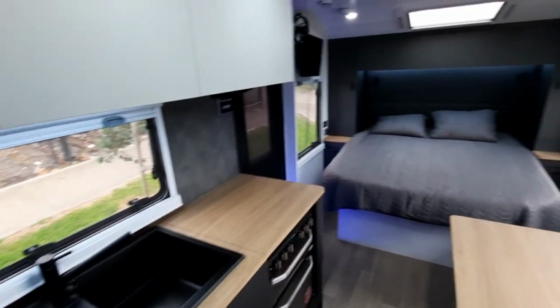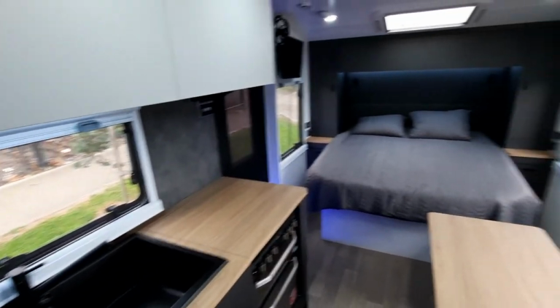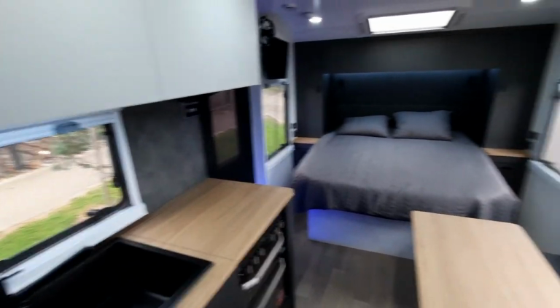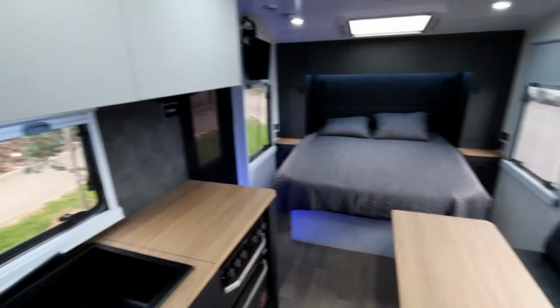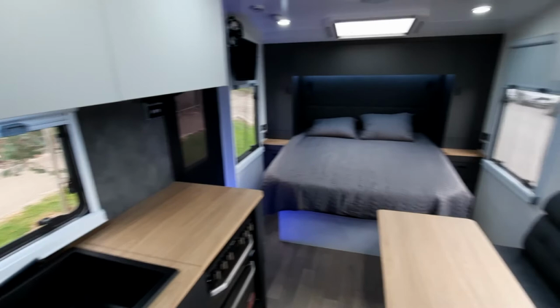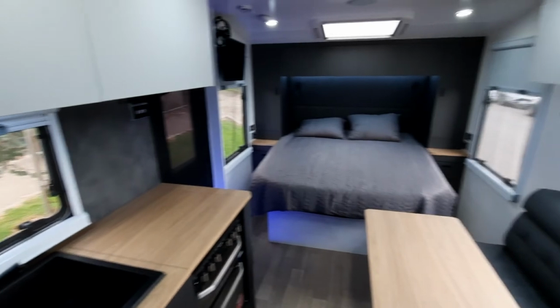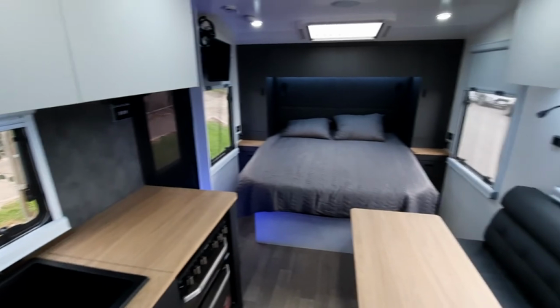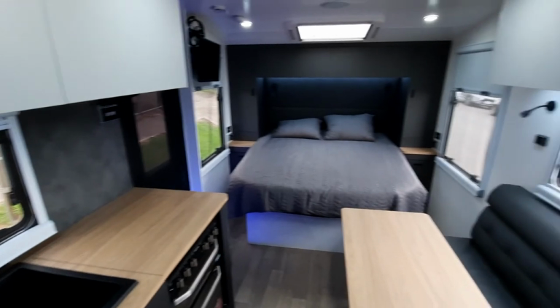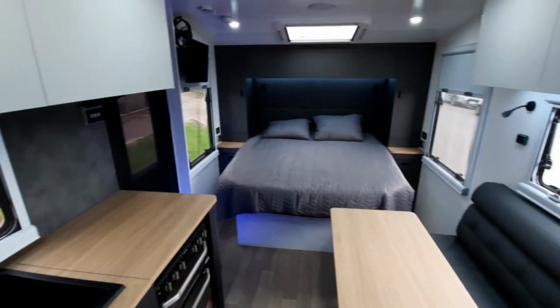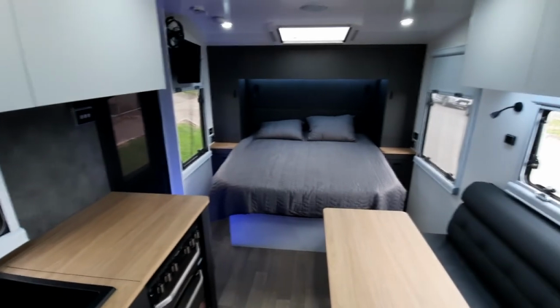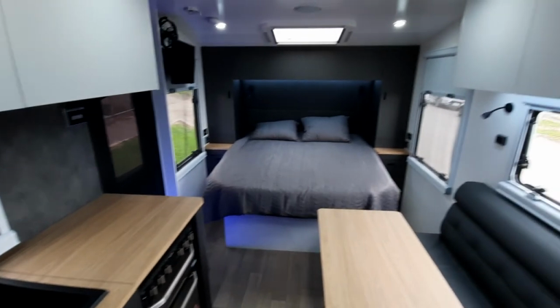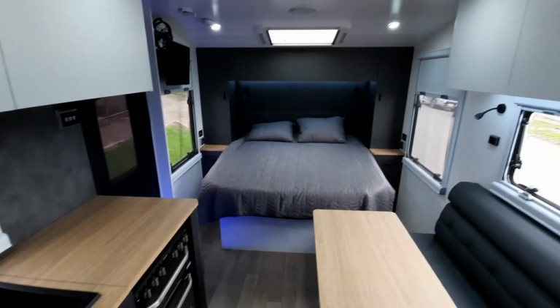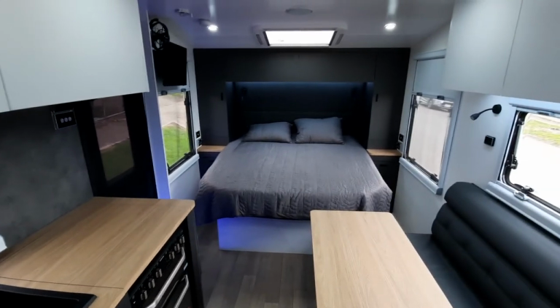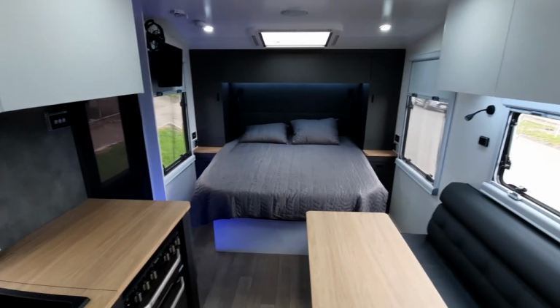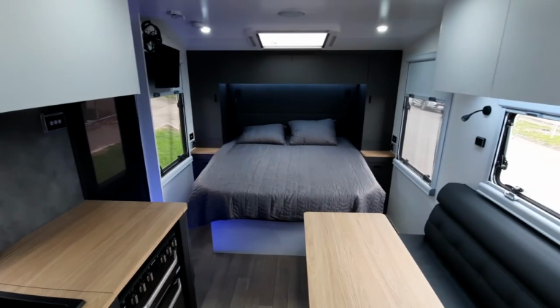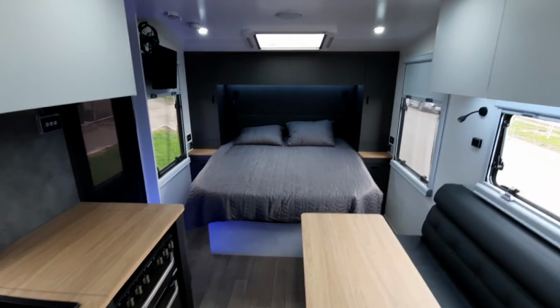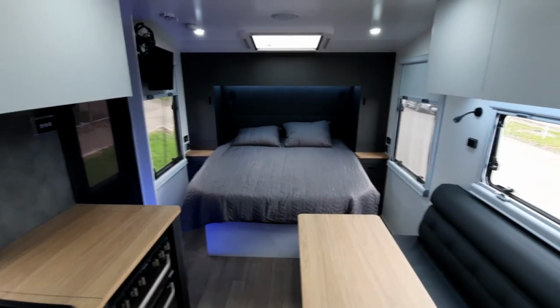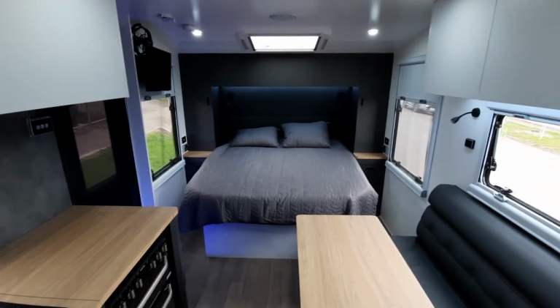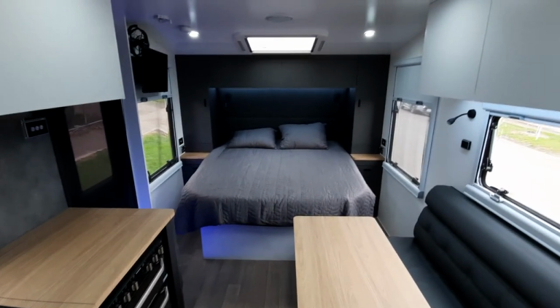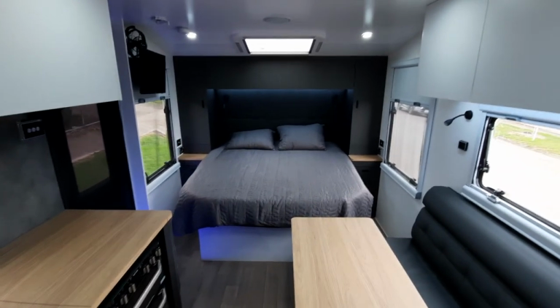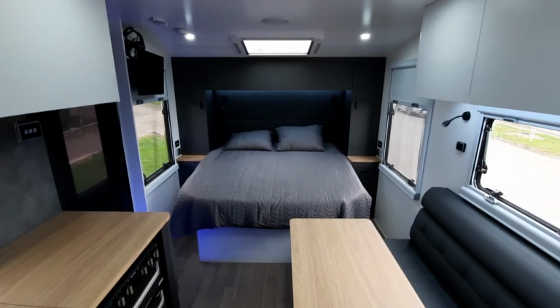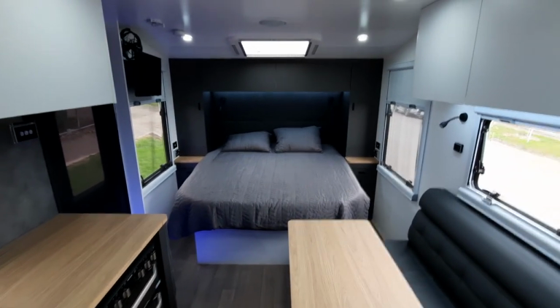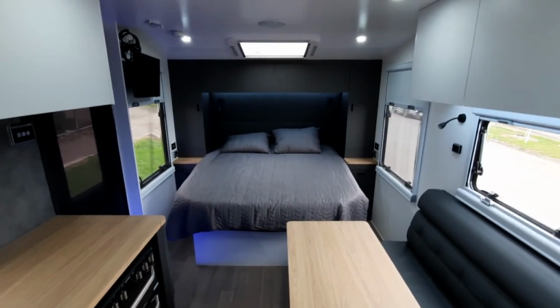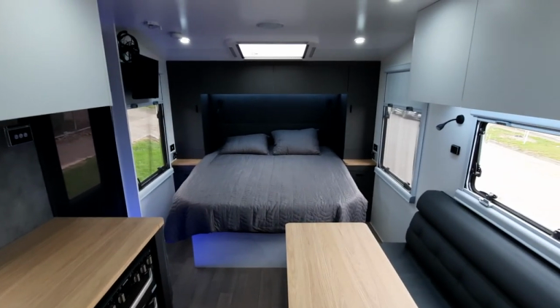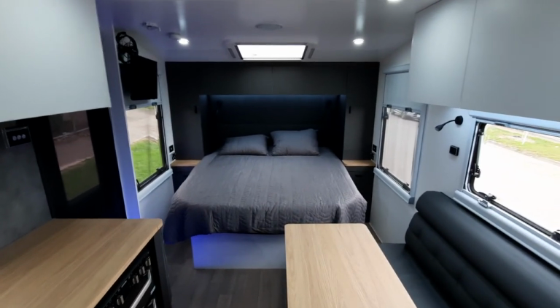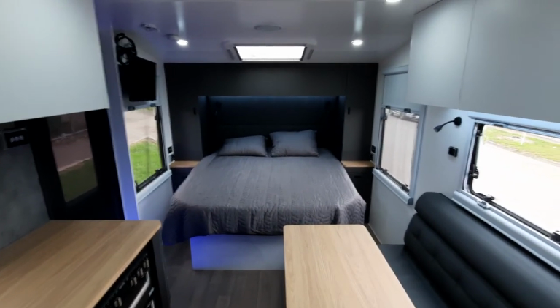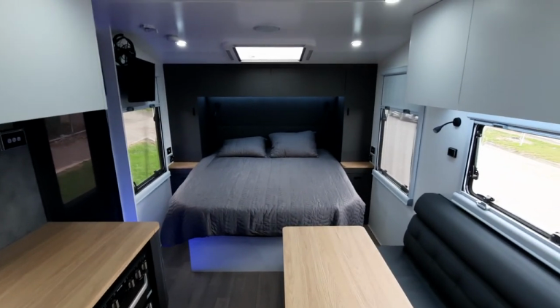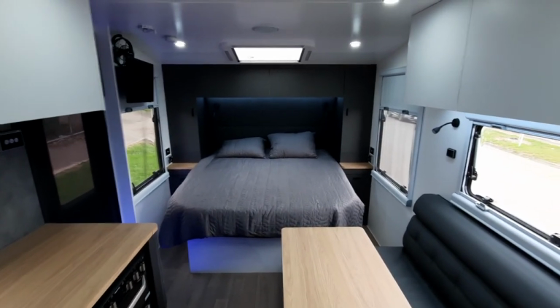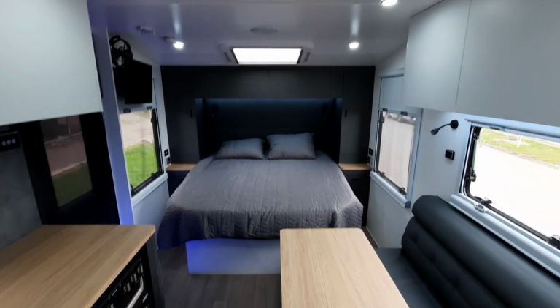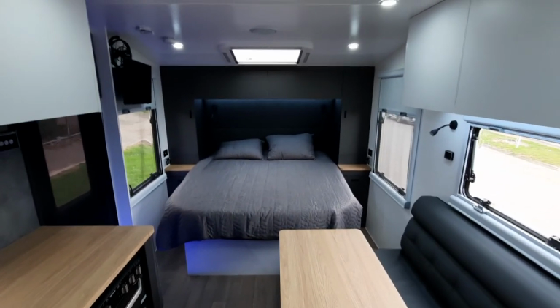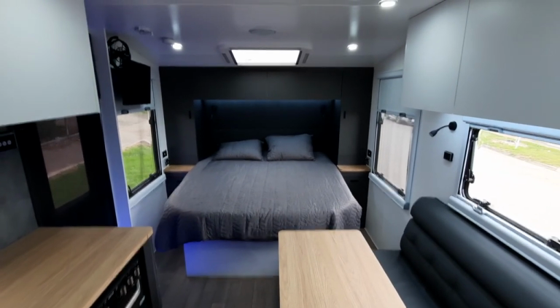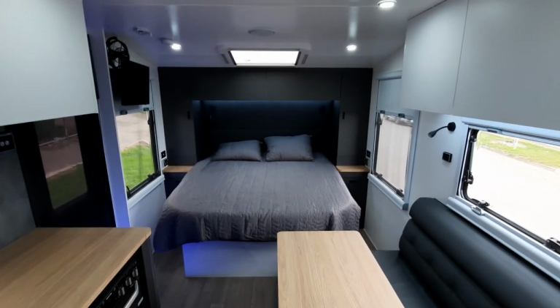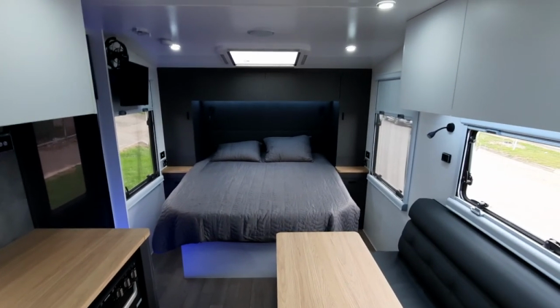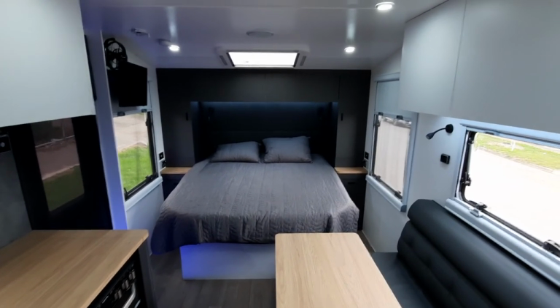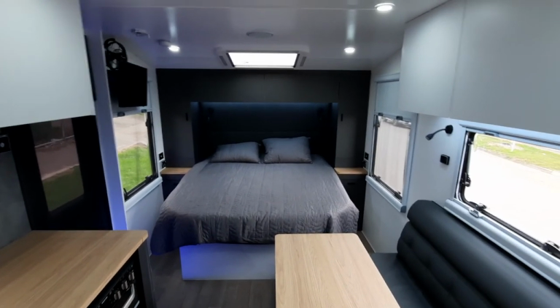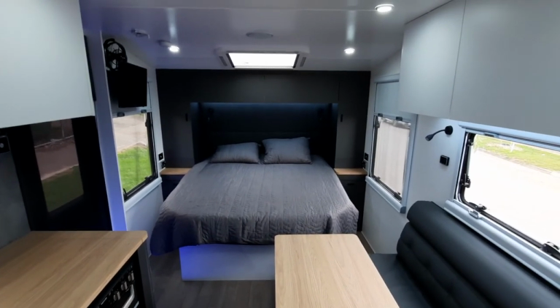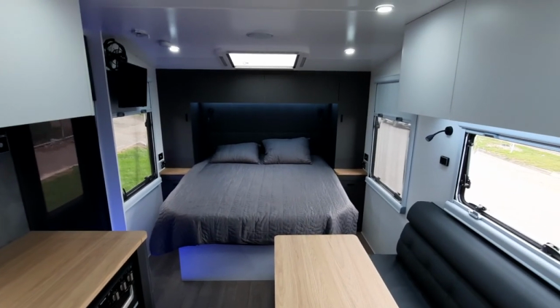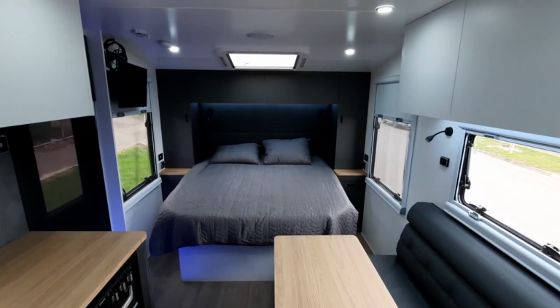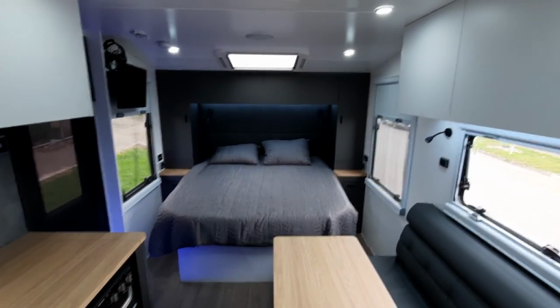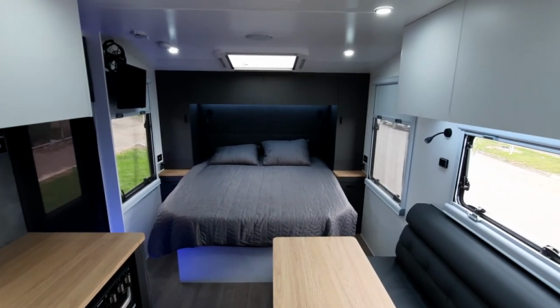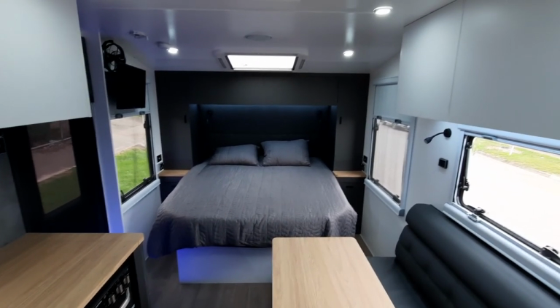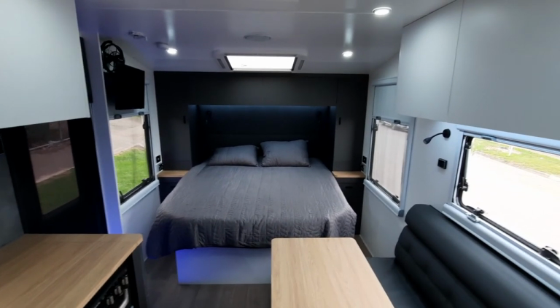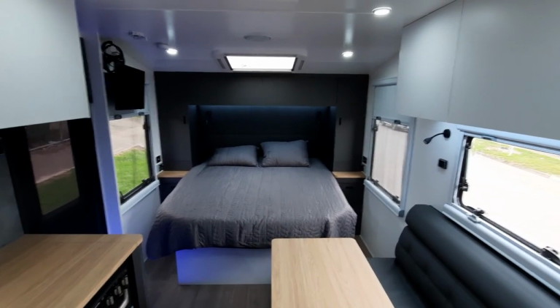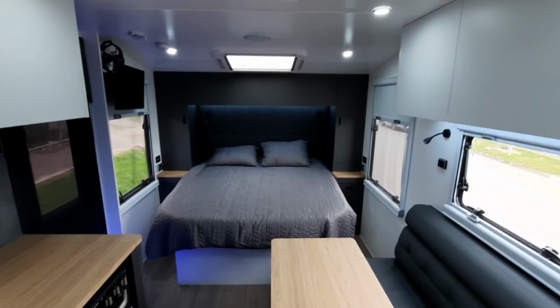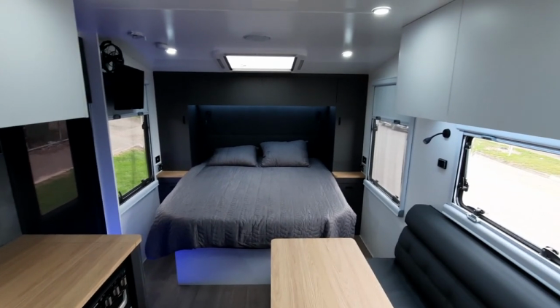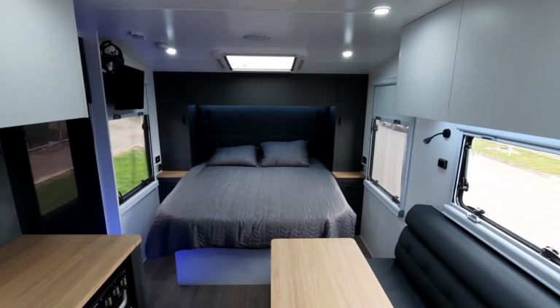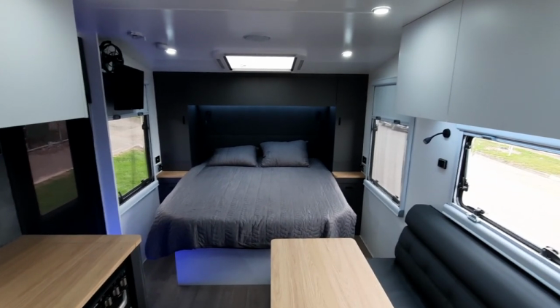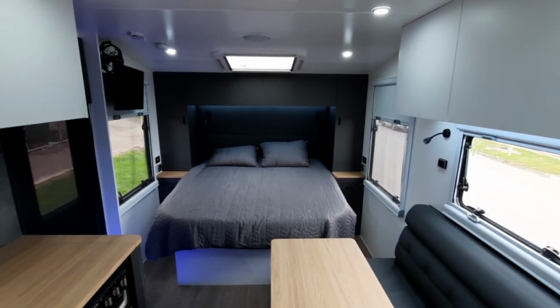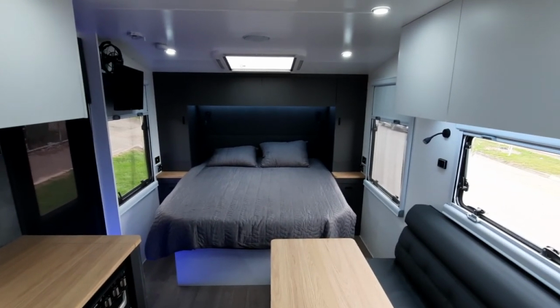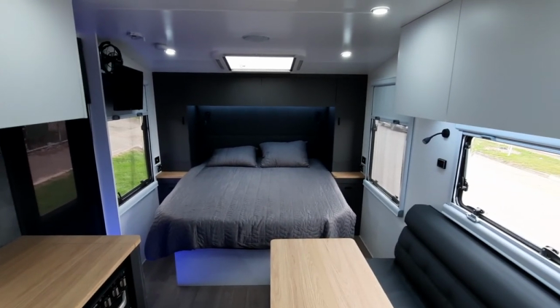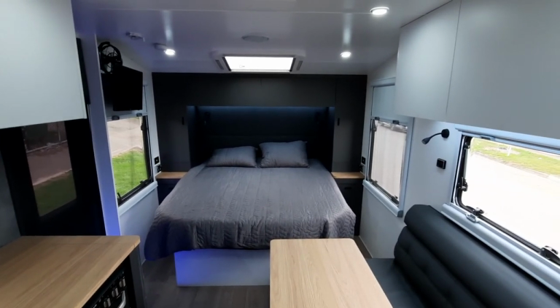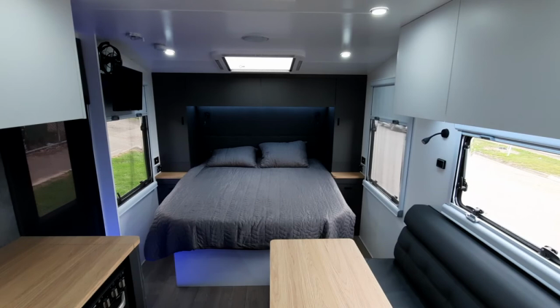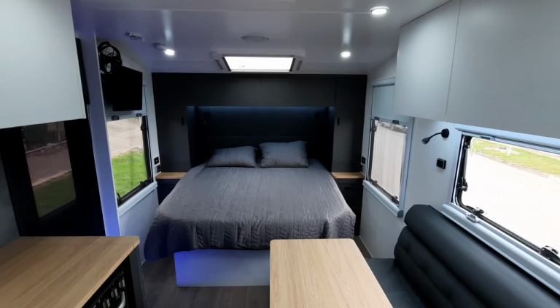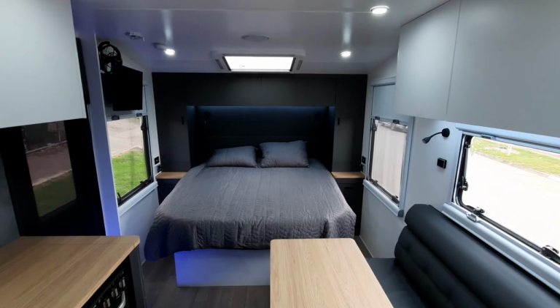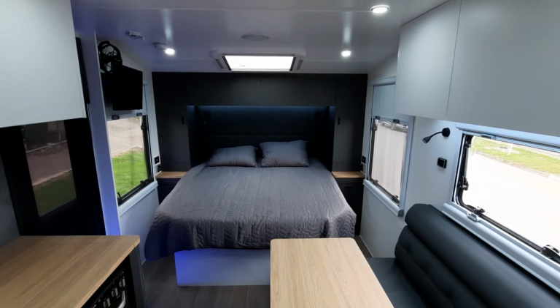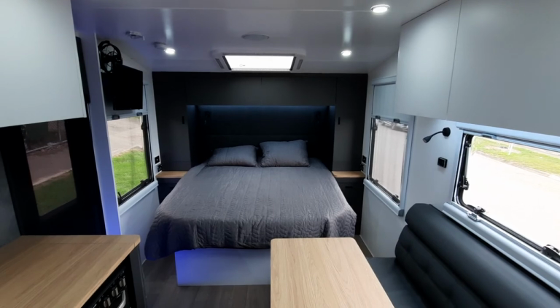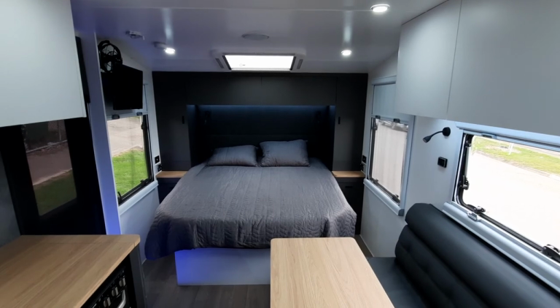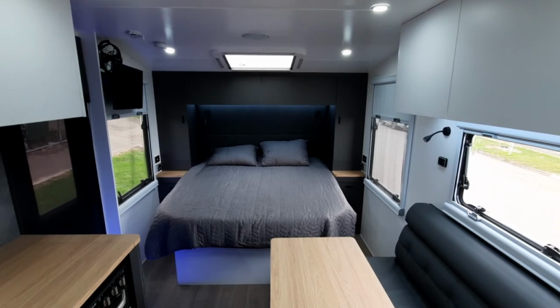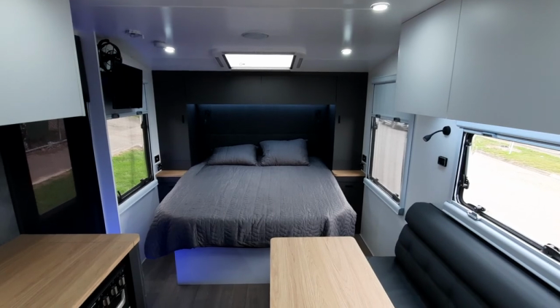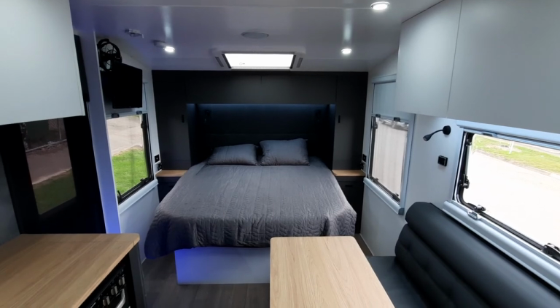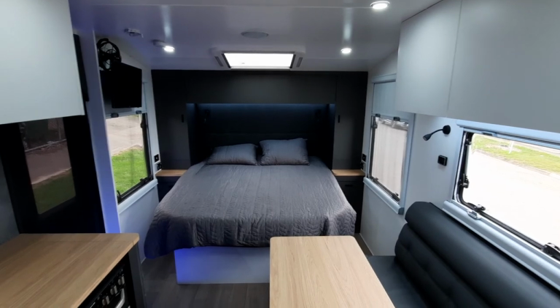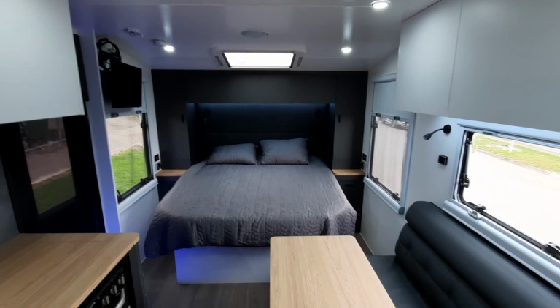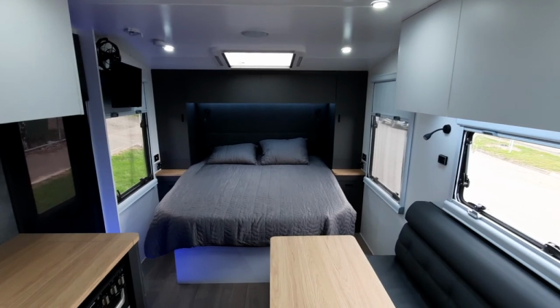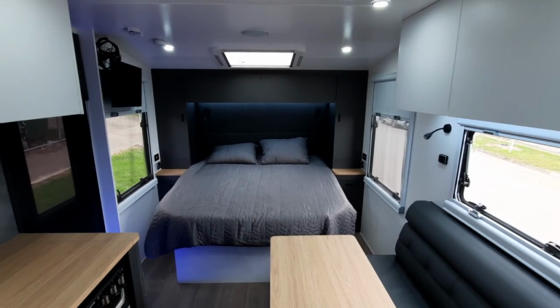So there you go — this is the Coastline 20 foot 6 internal walkthrough. I'm sure you'll enjoy this van as much as we have building it. Any inquiries, just go straight to our website. Thank you.